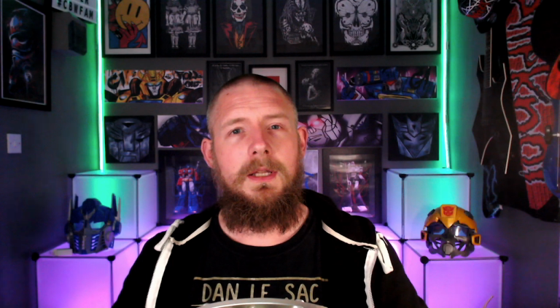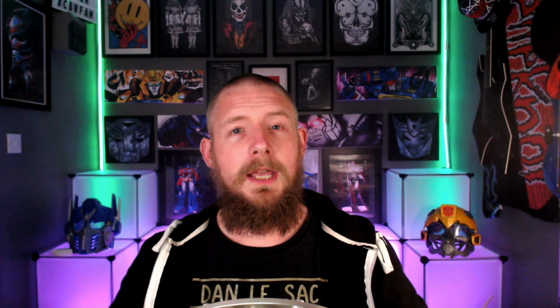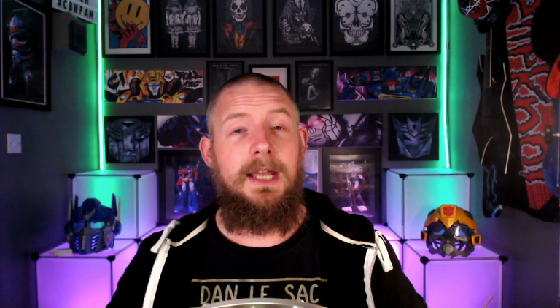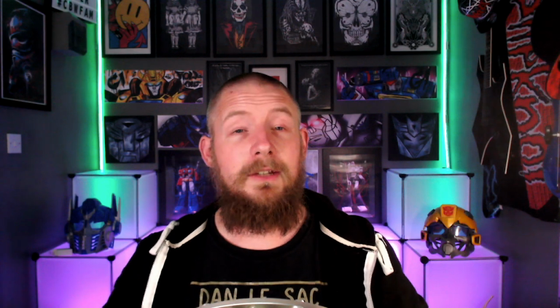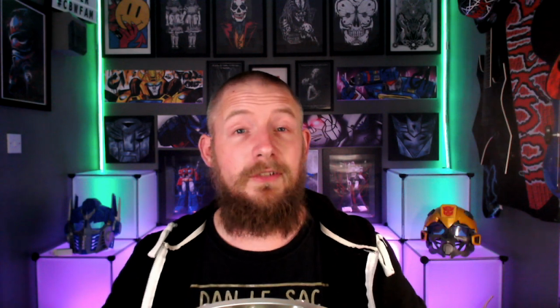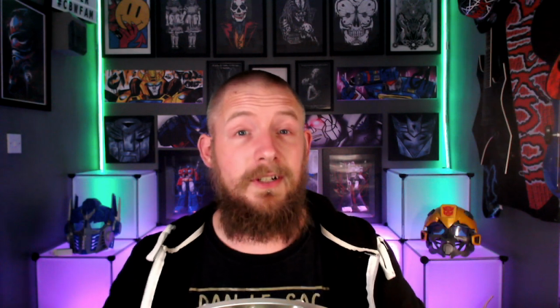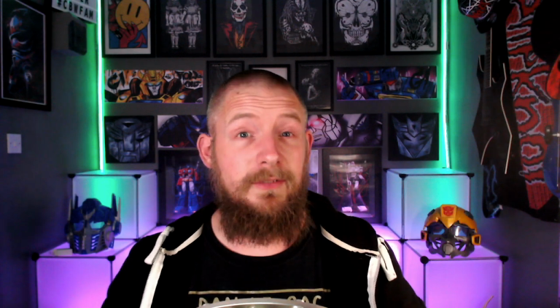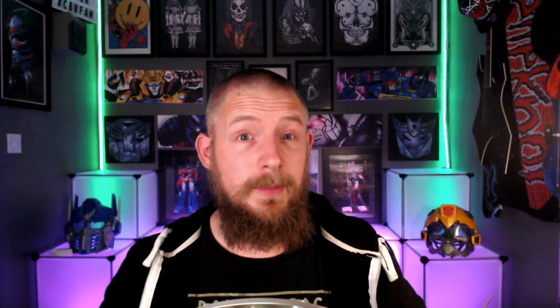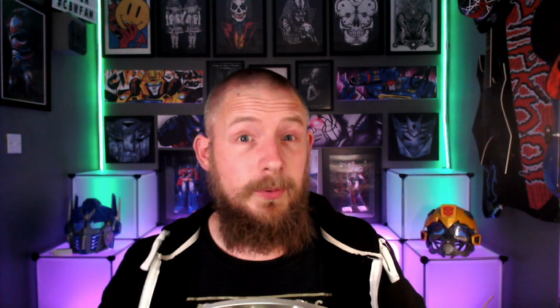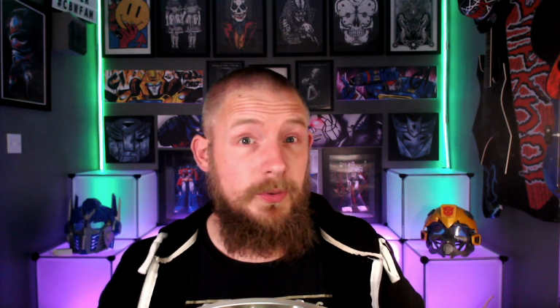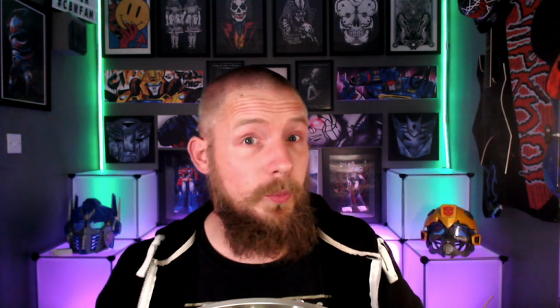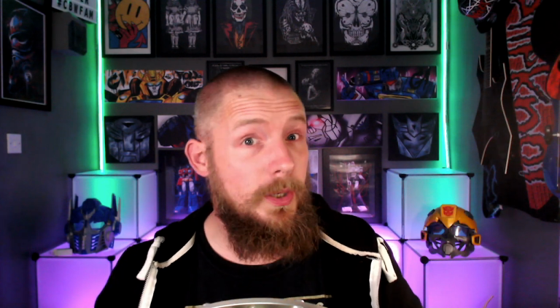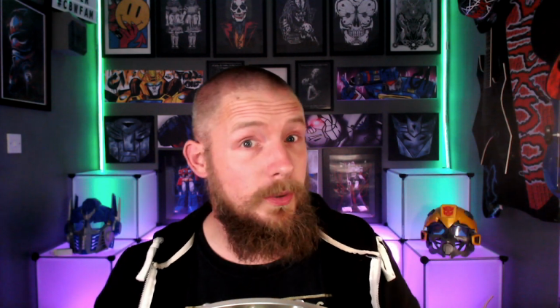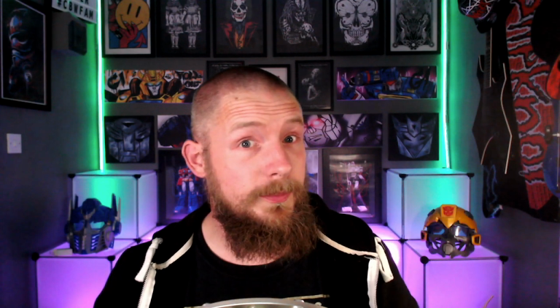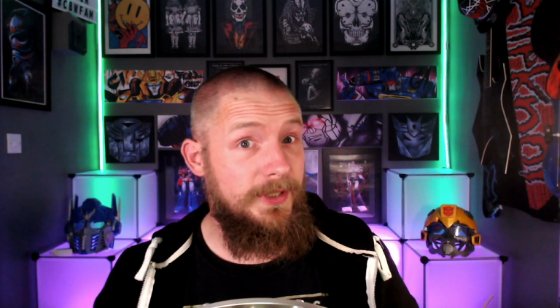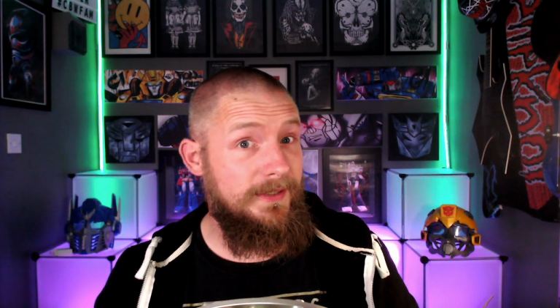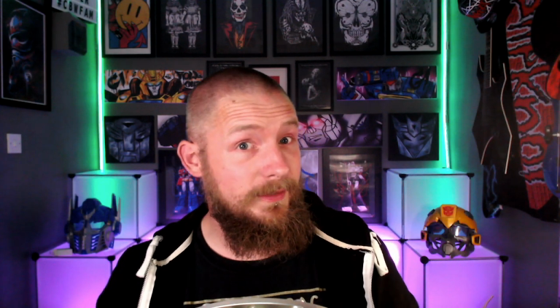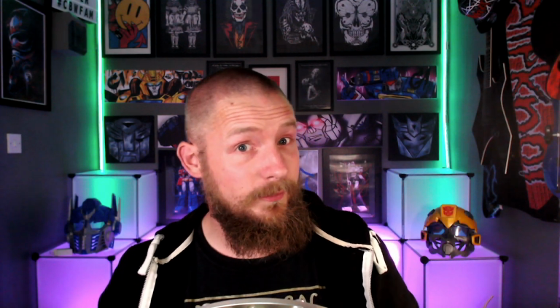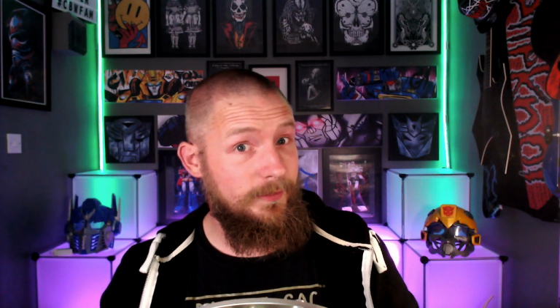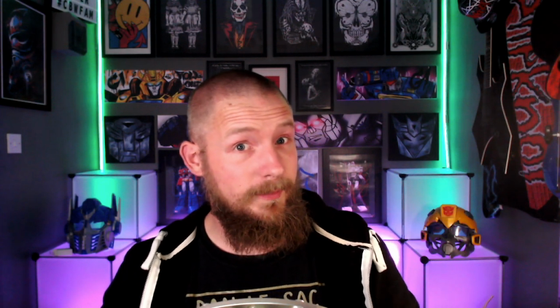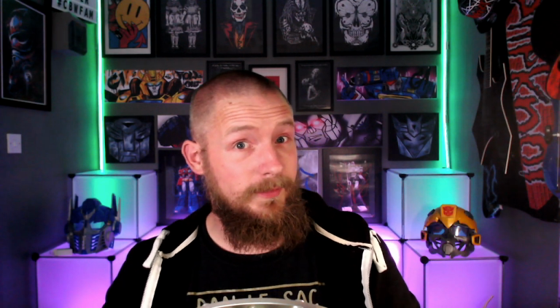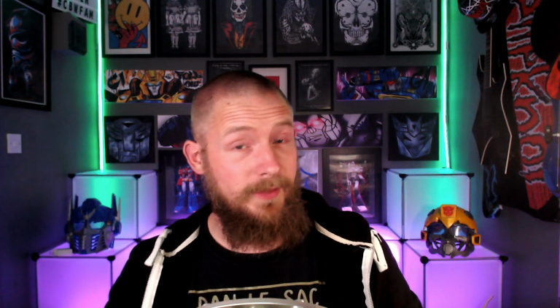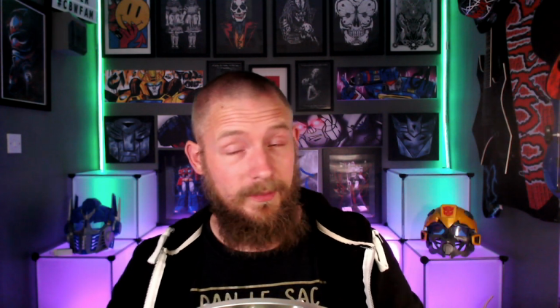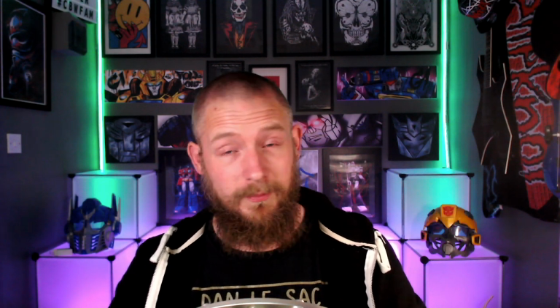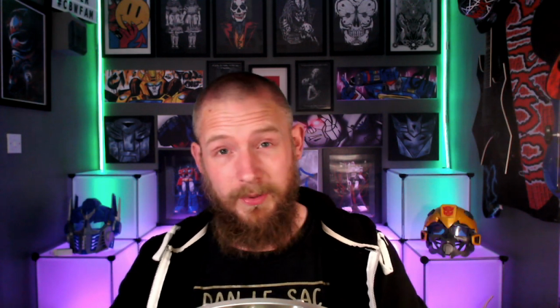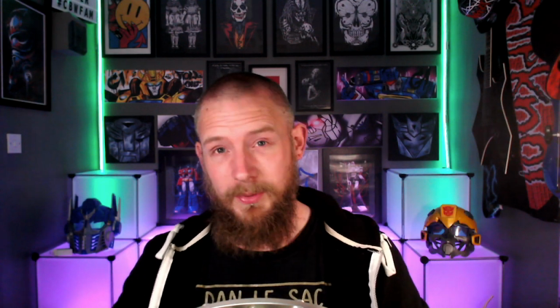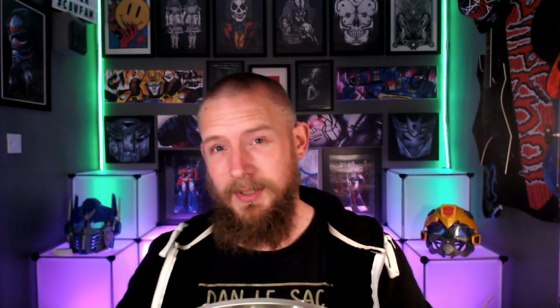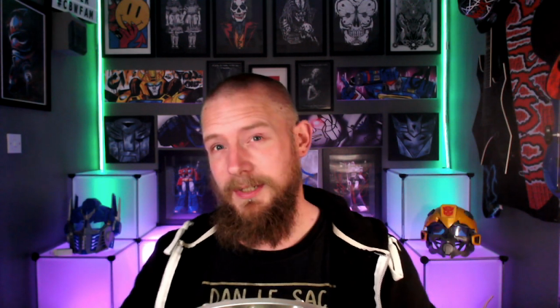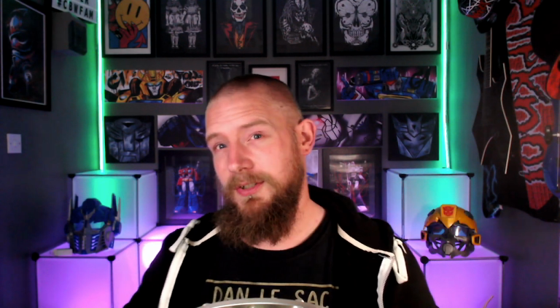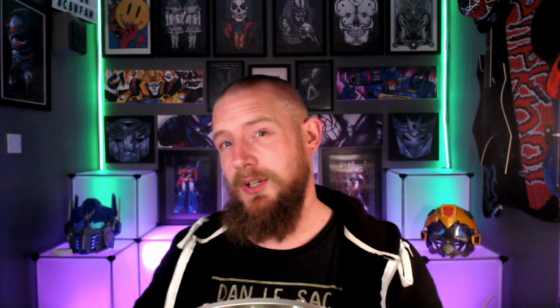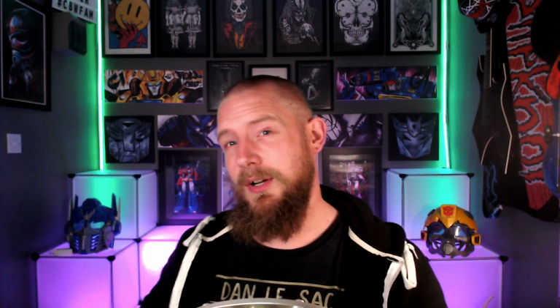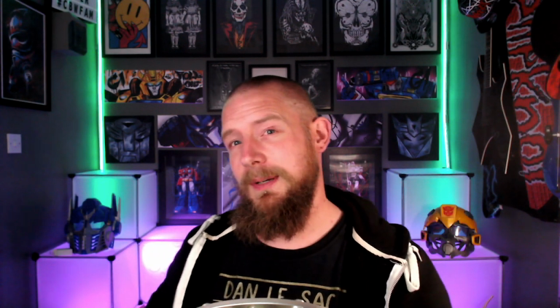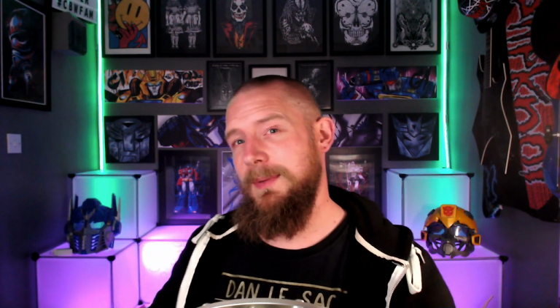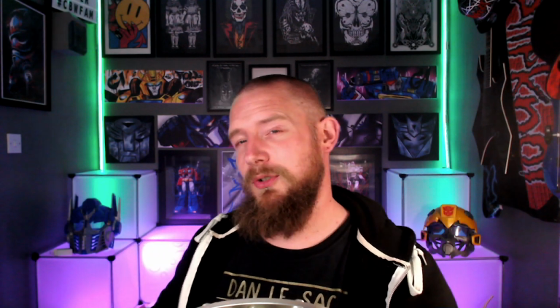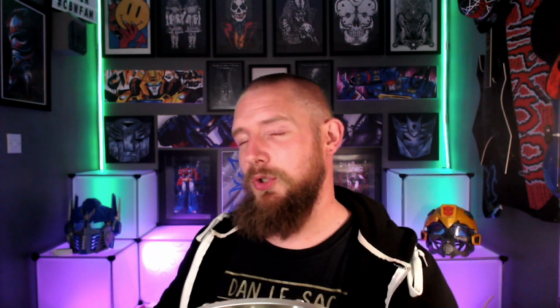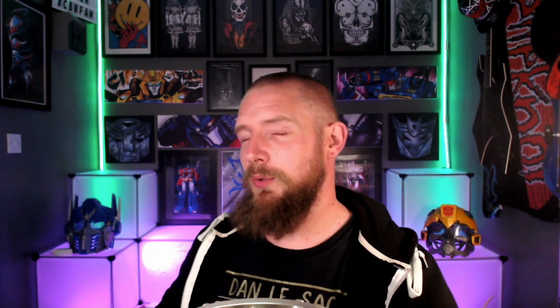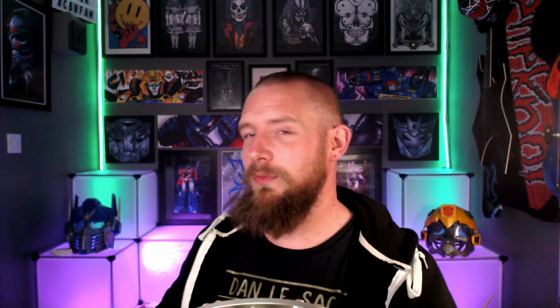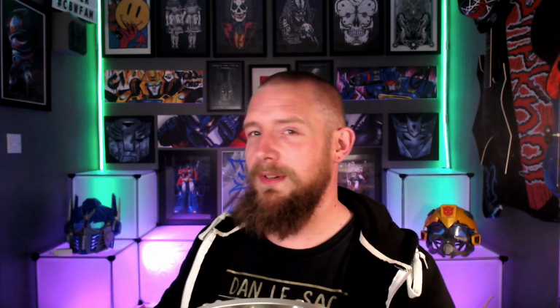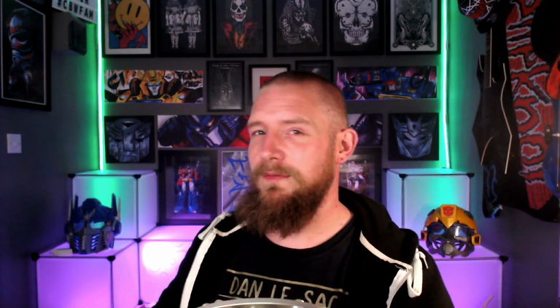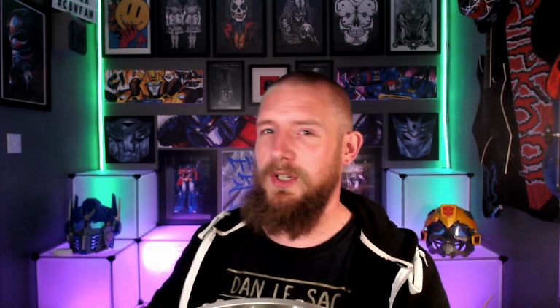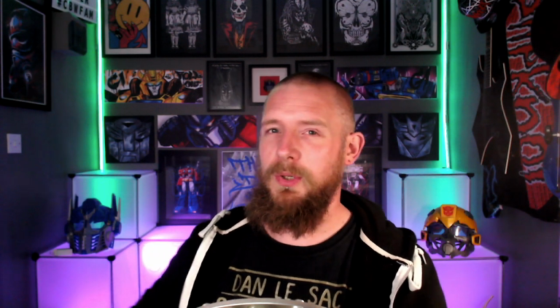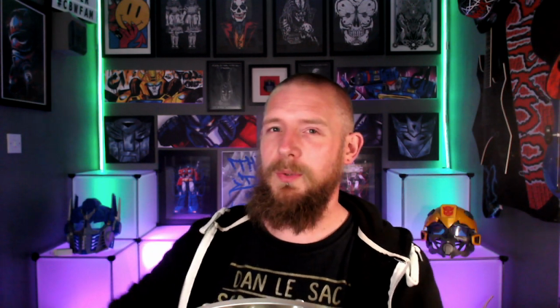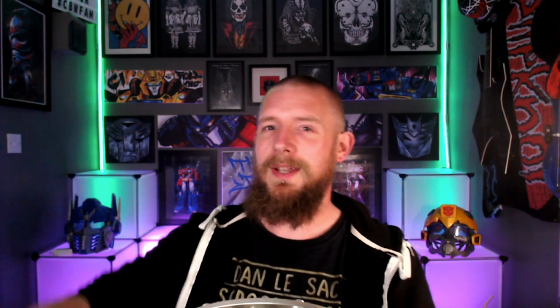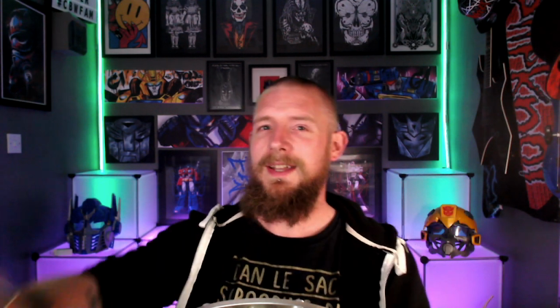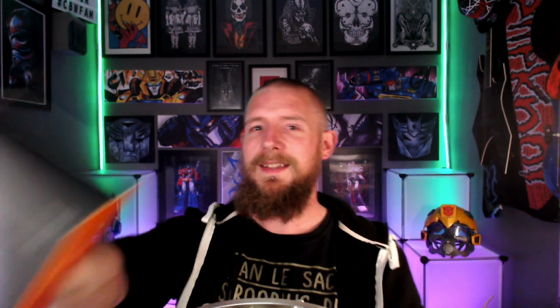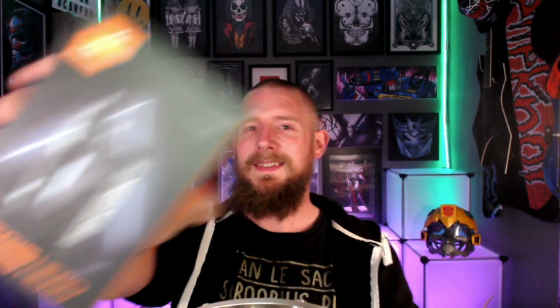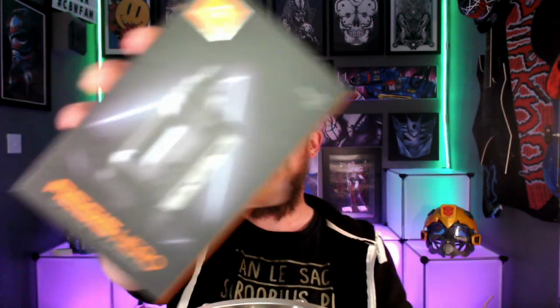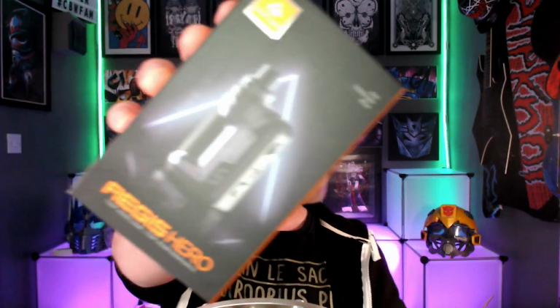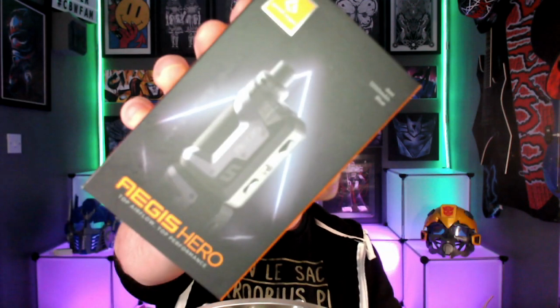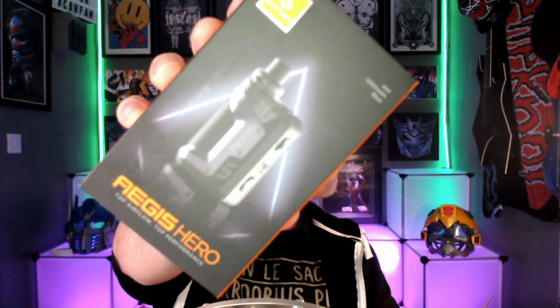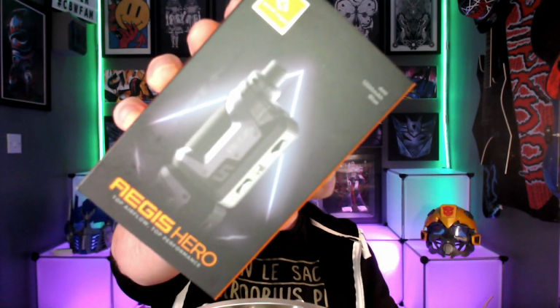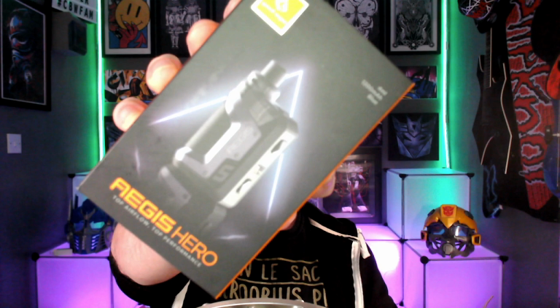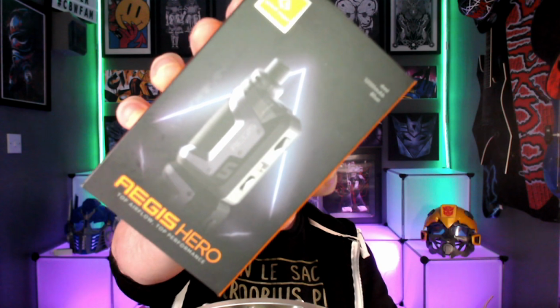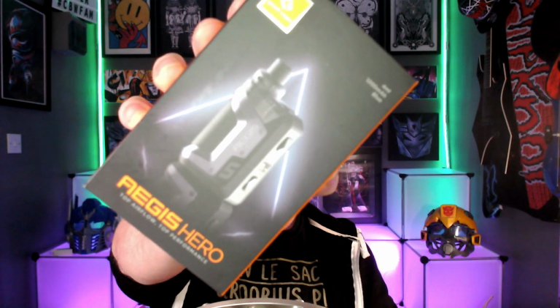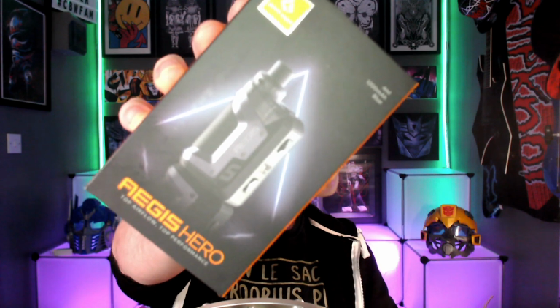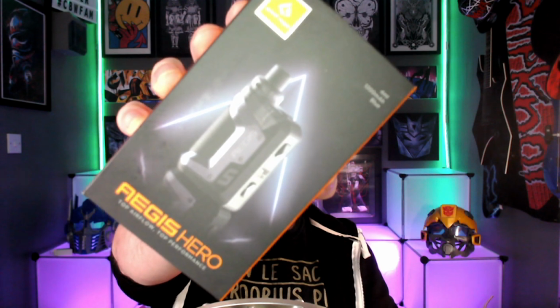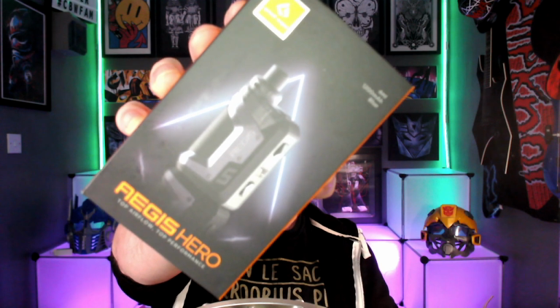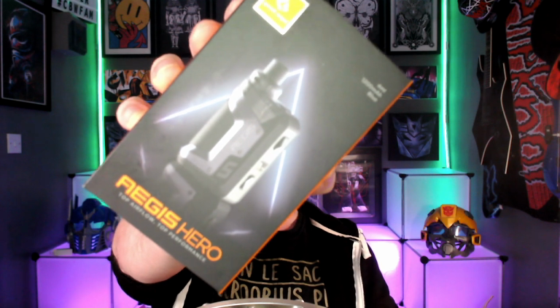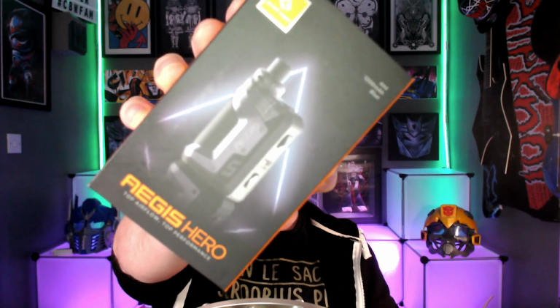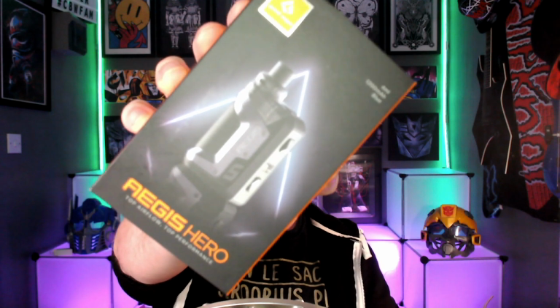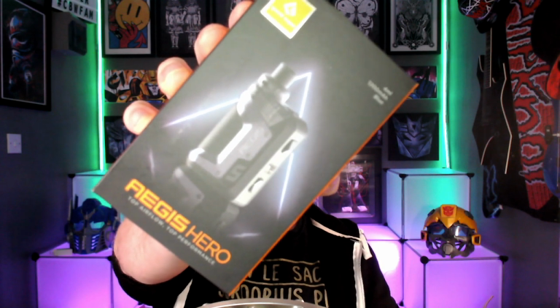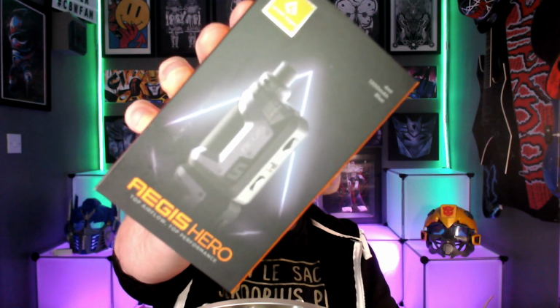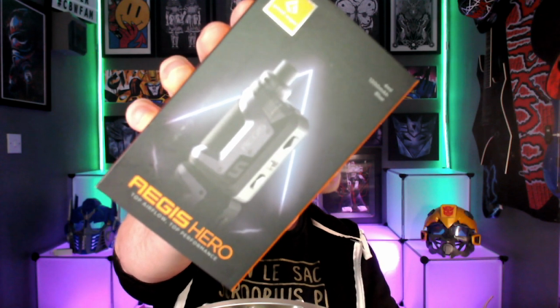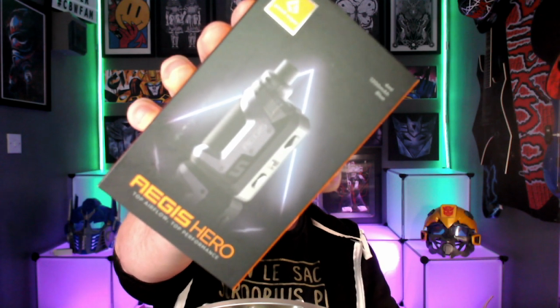Hello fellow vapers and welcome to the Devil Vapor Vape Reviews. It is time to review the Geek Vape Aegis Hero.